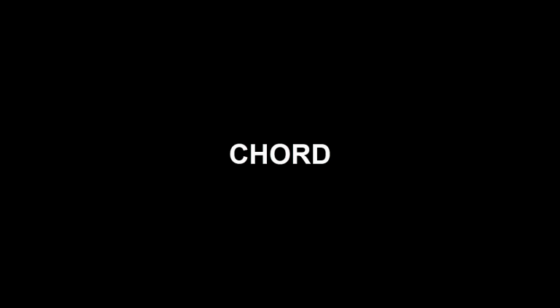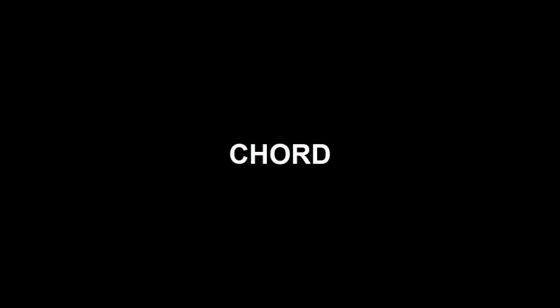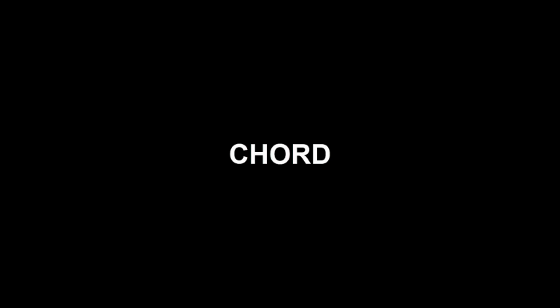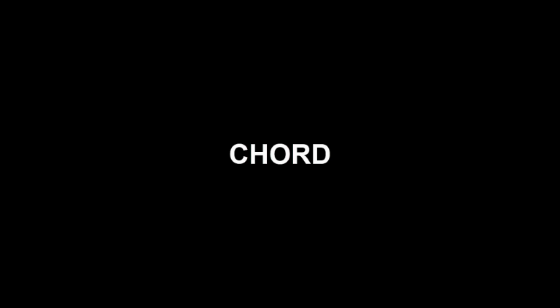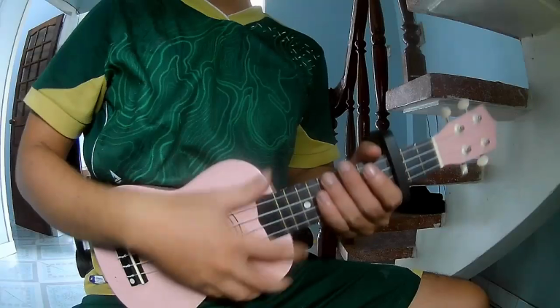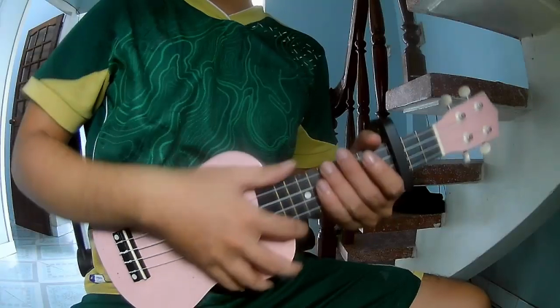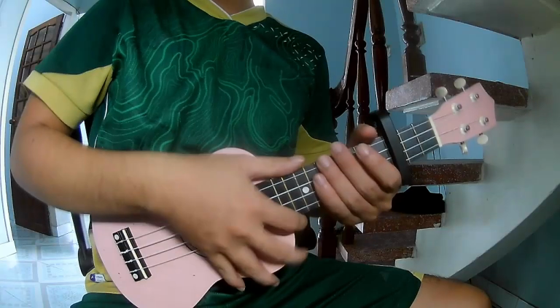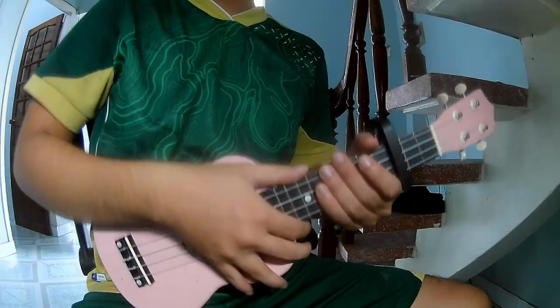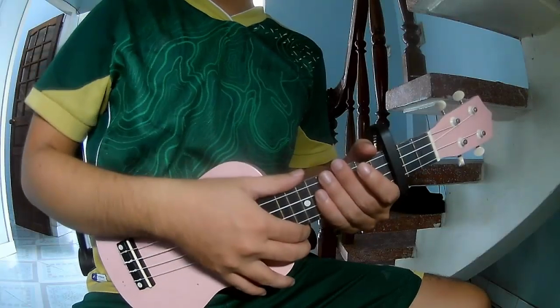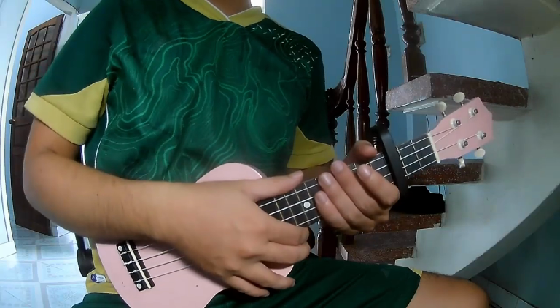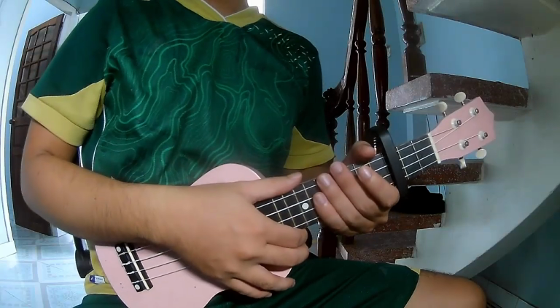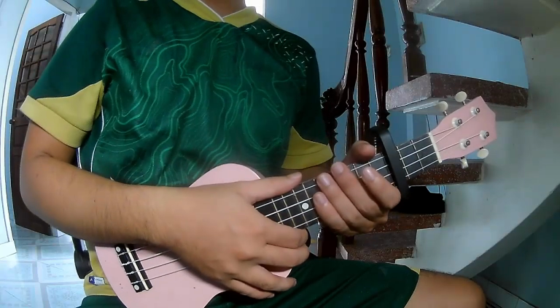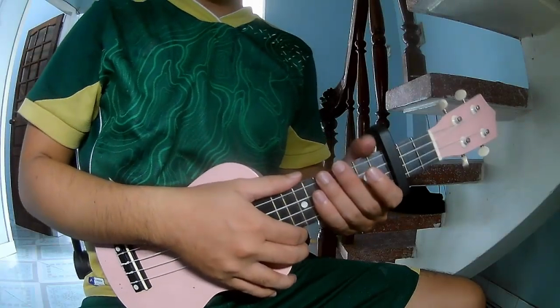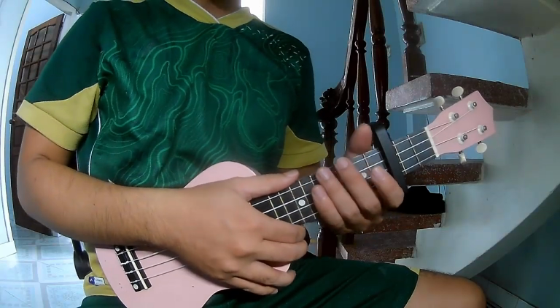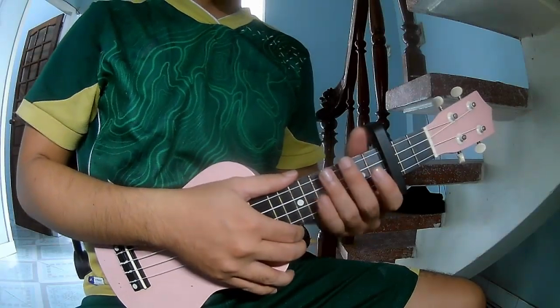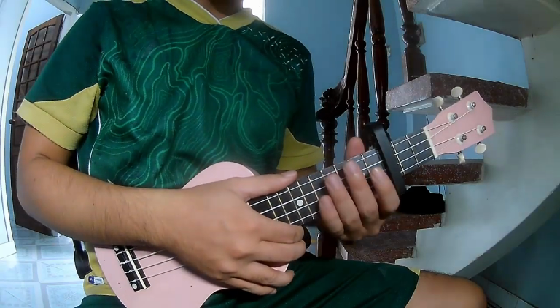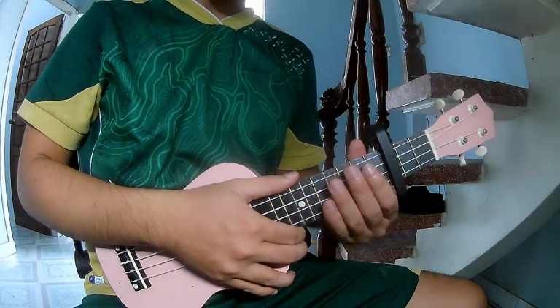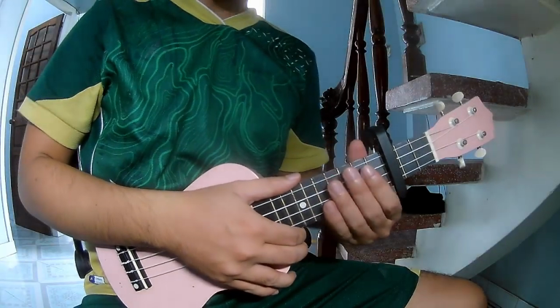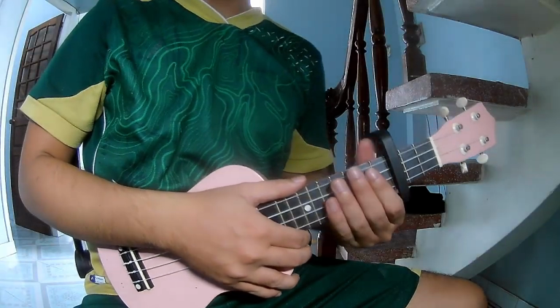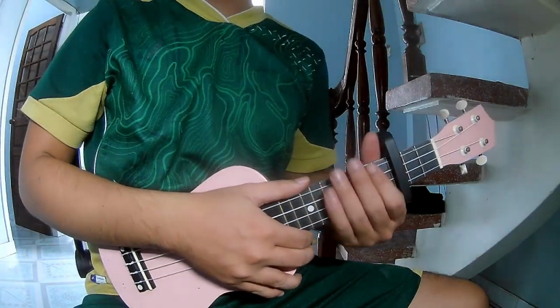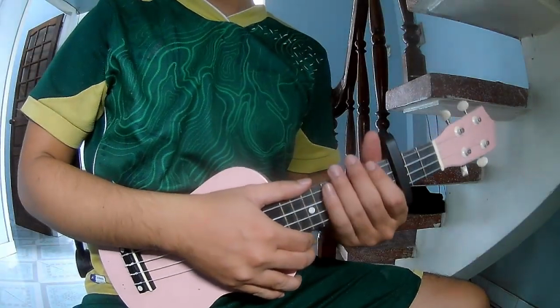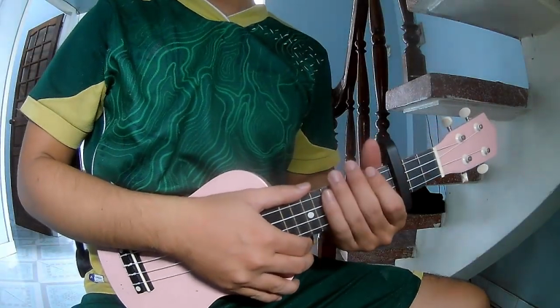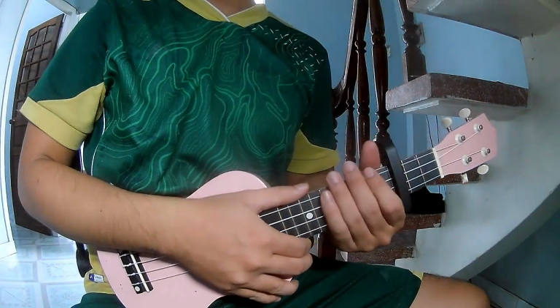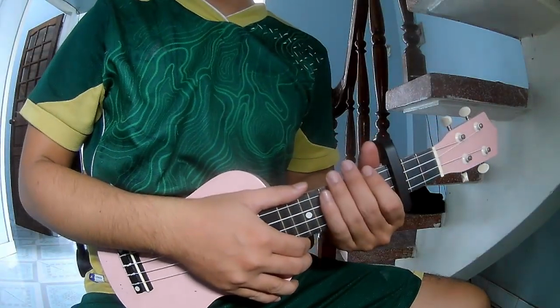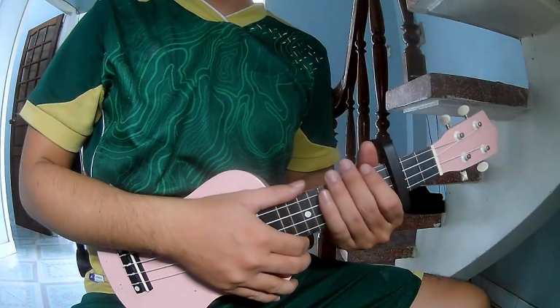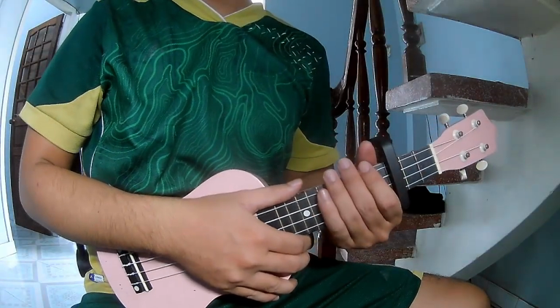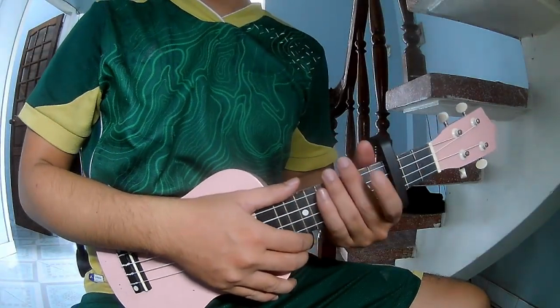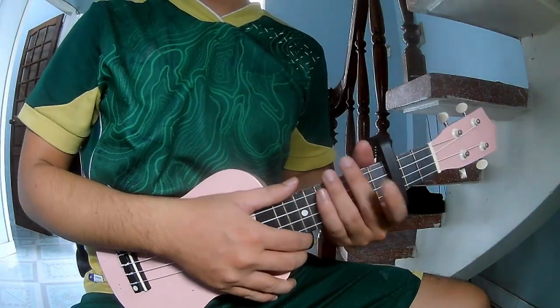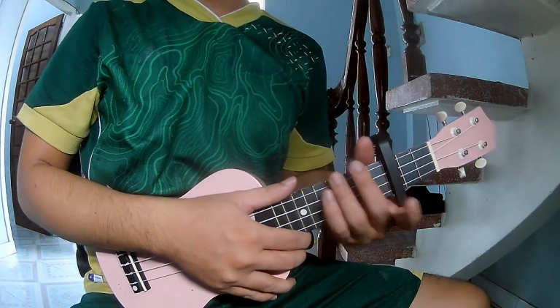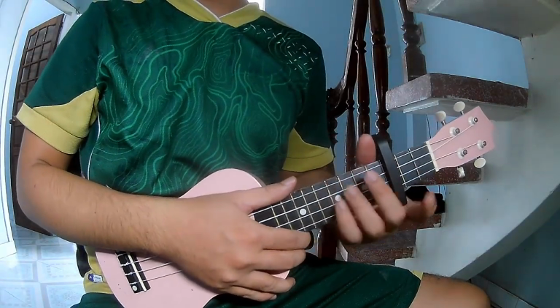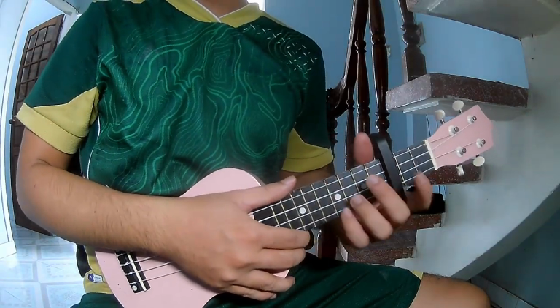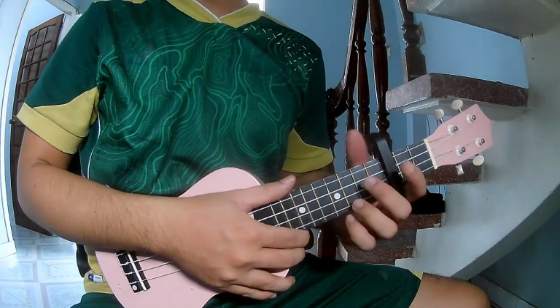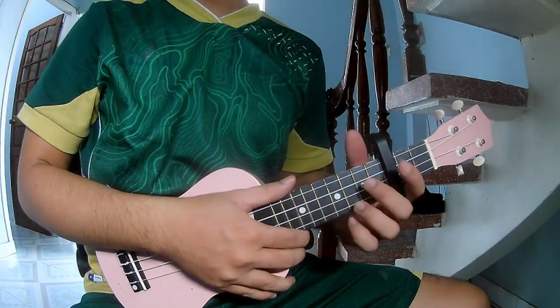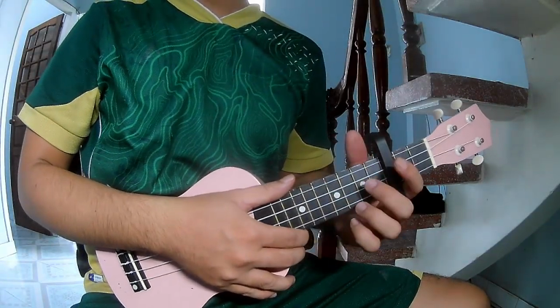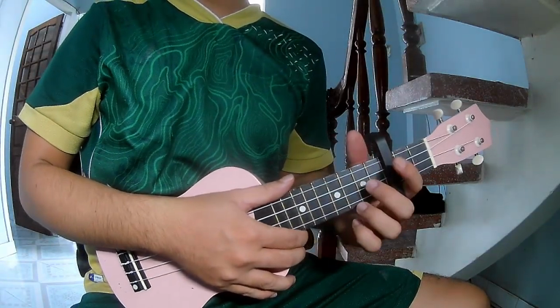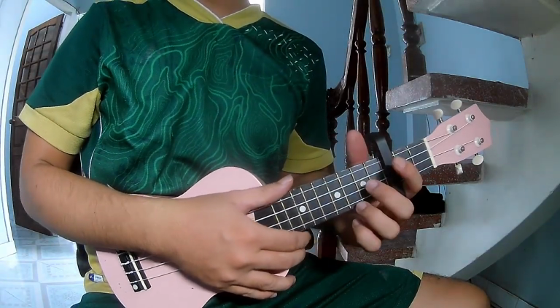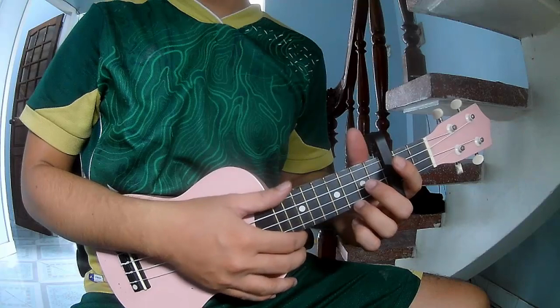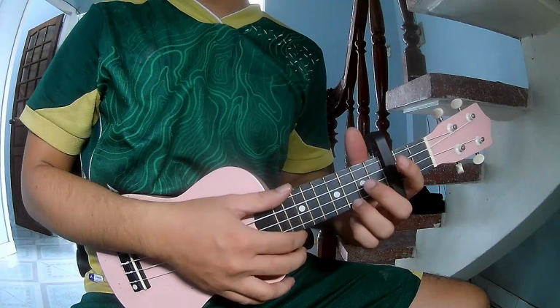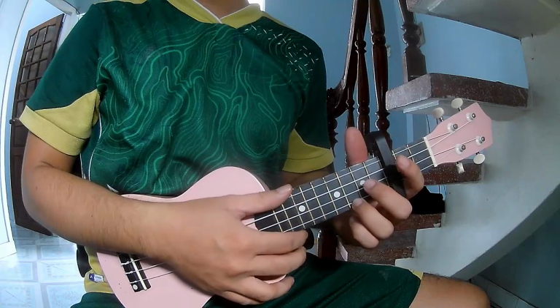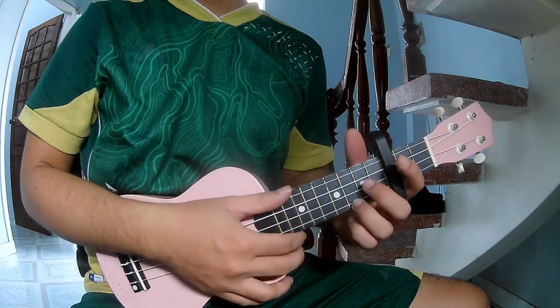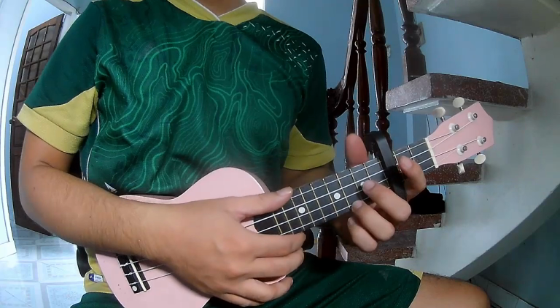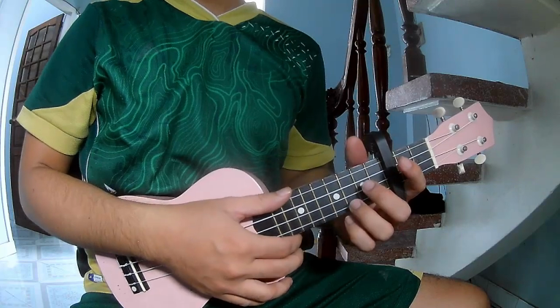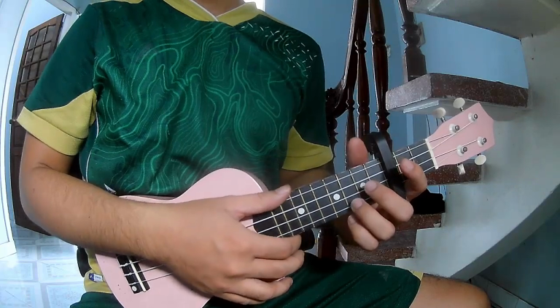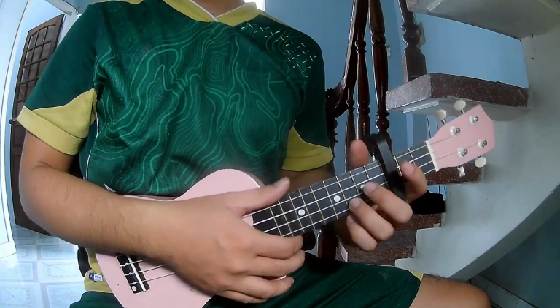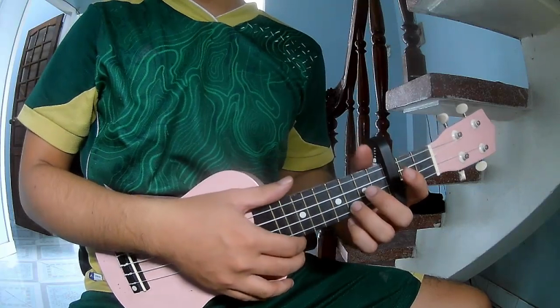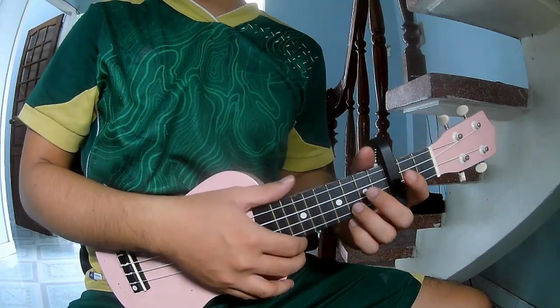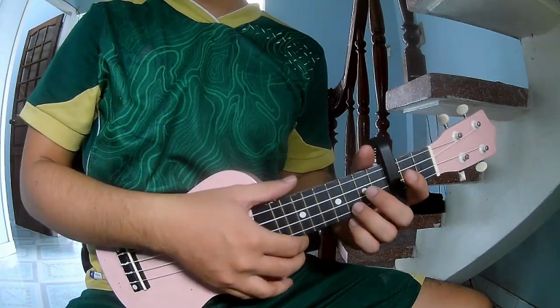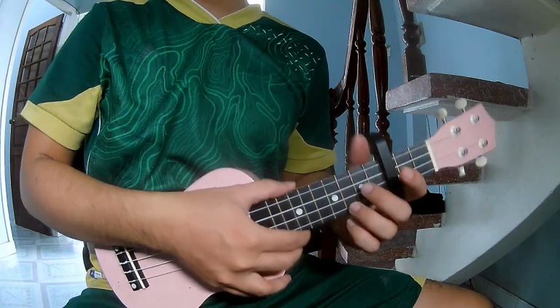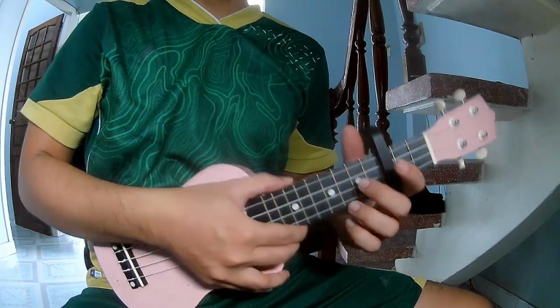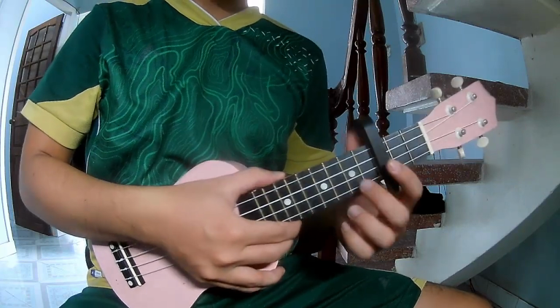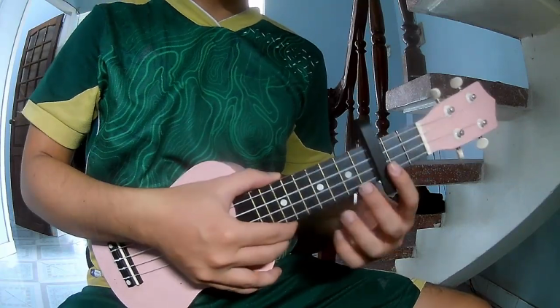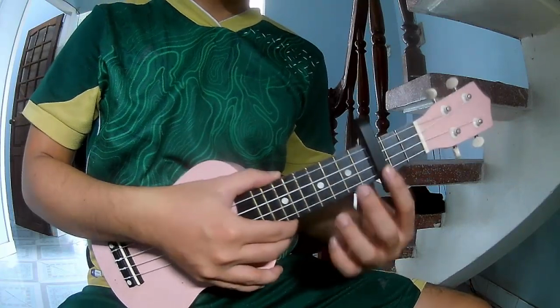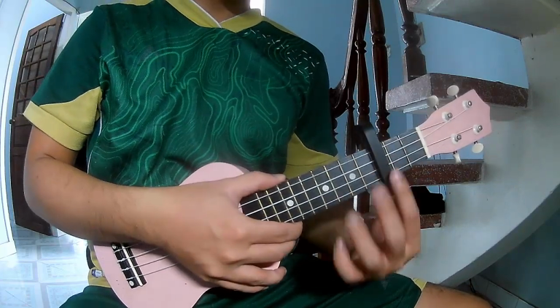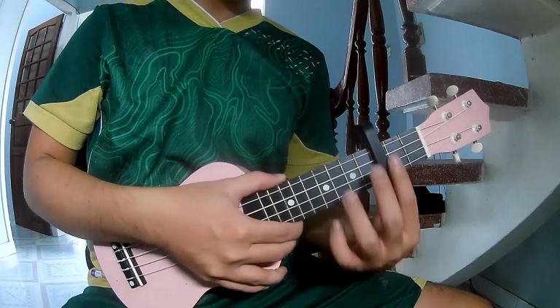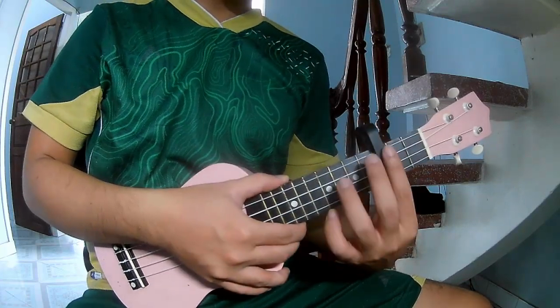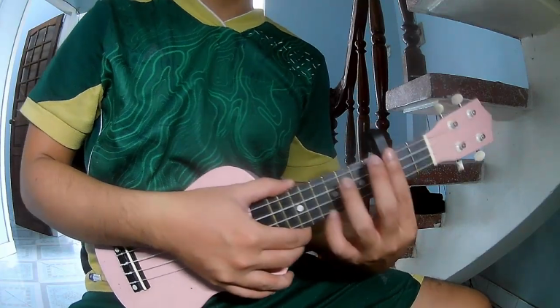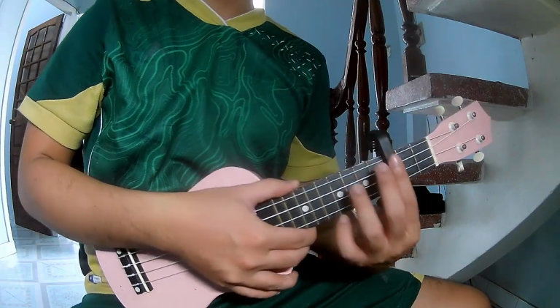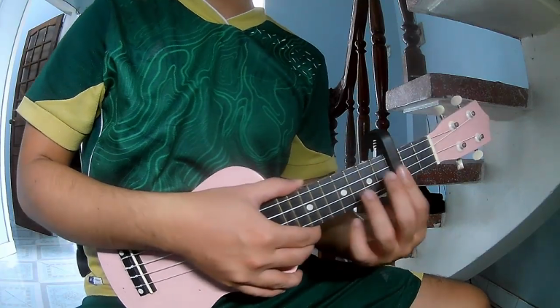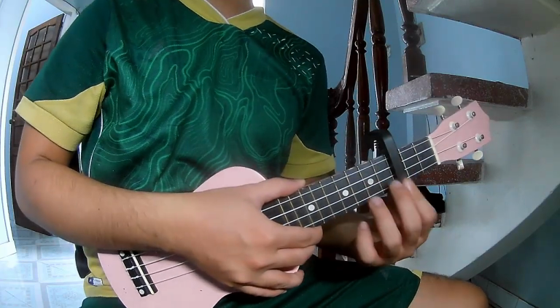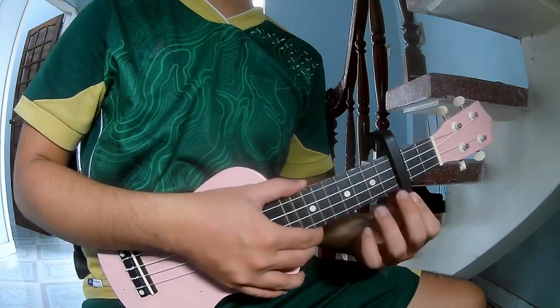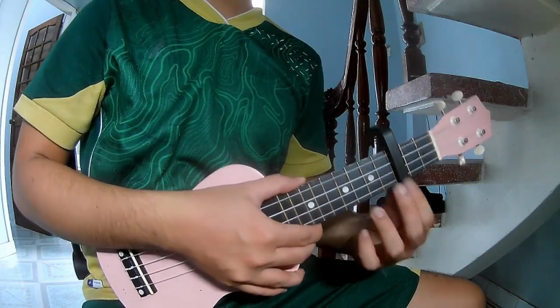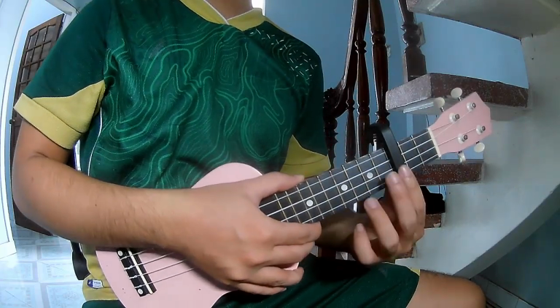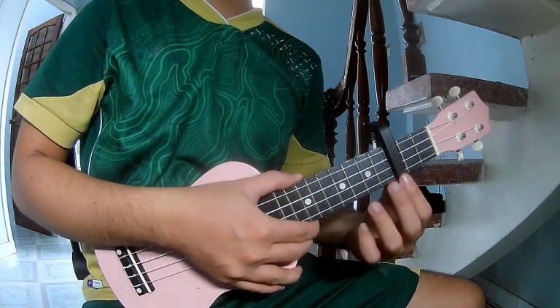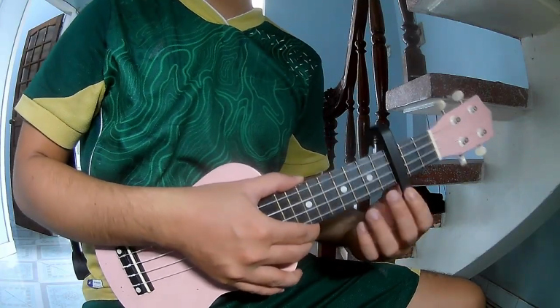Hi everyone, today we share how to play ukulele 'I Was Alive' by Pietro, suitable for beginners.